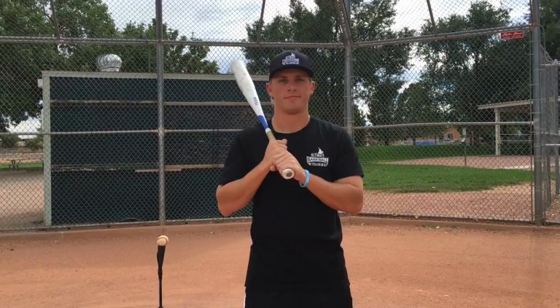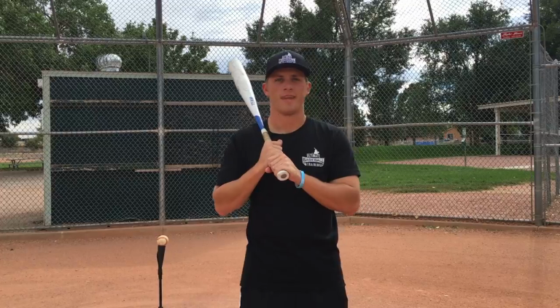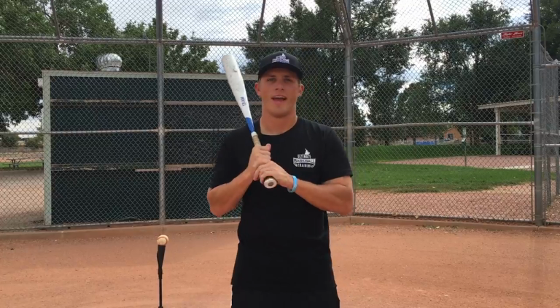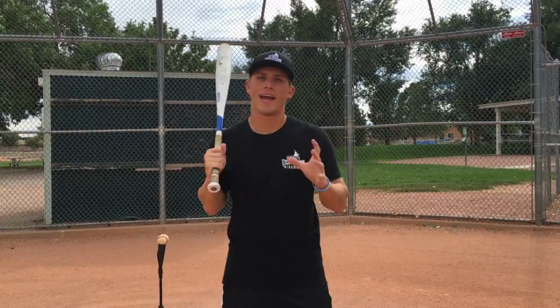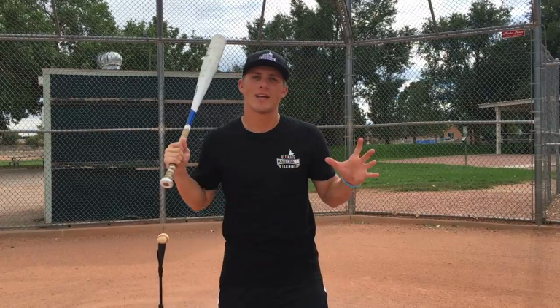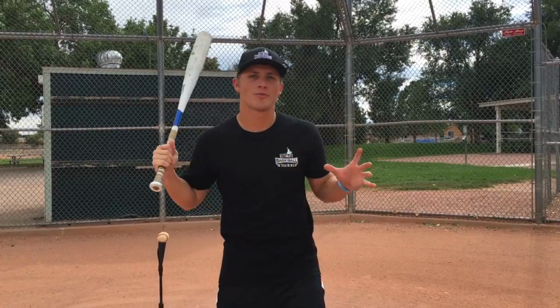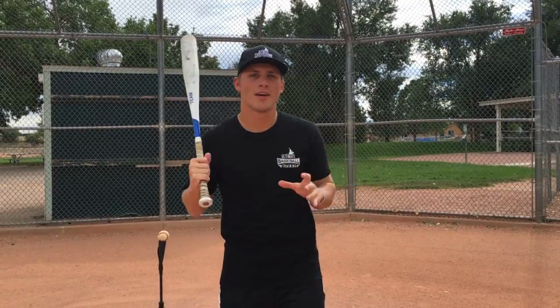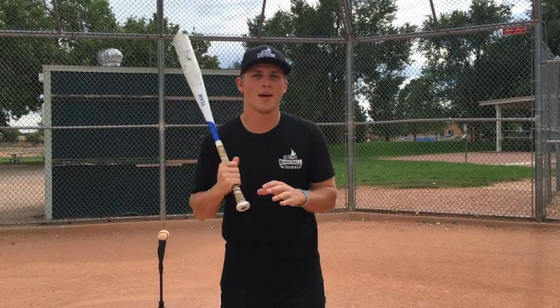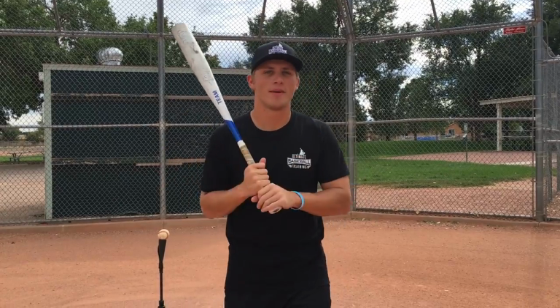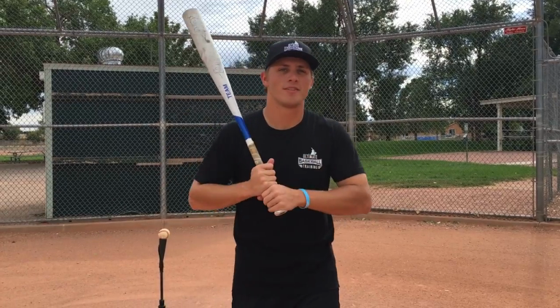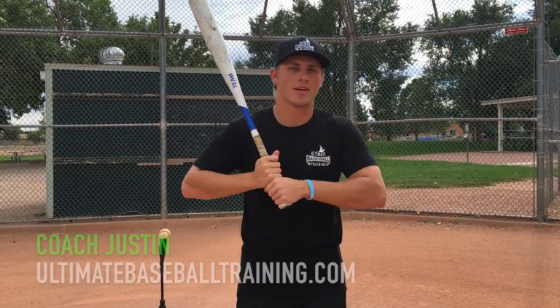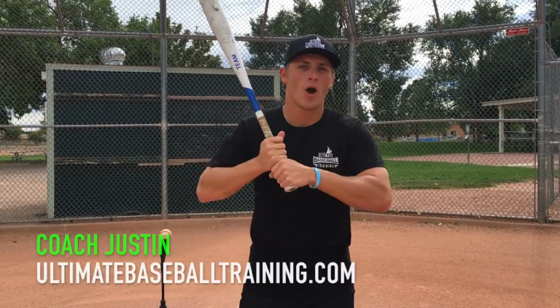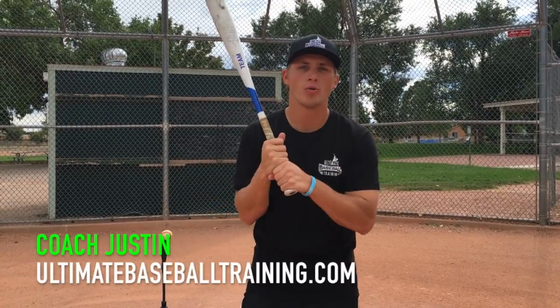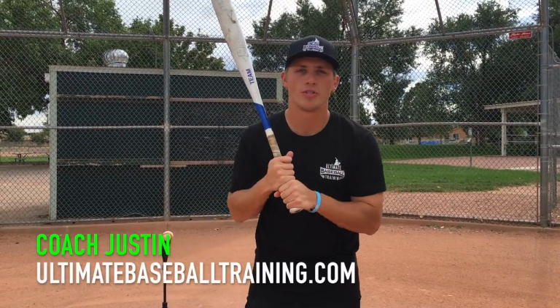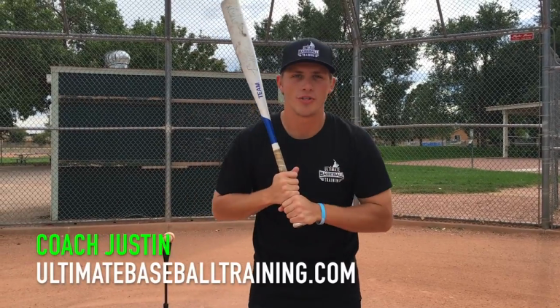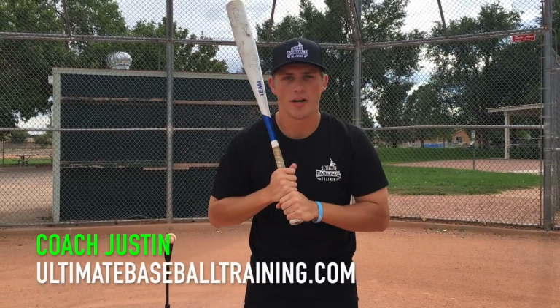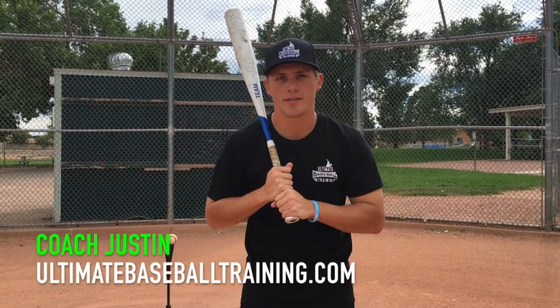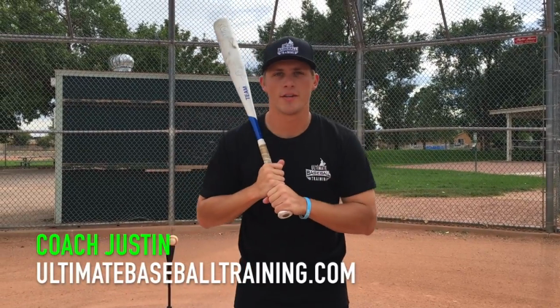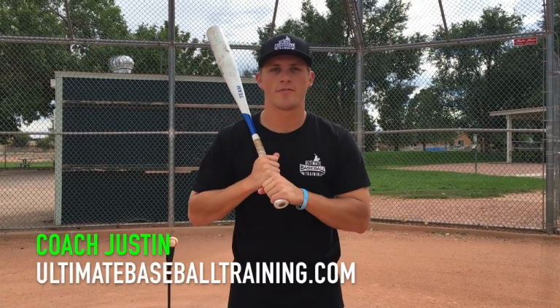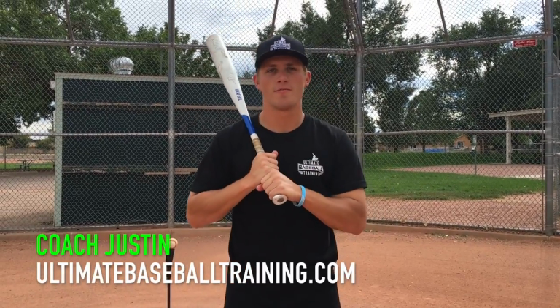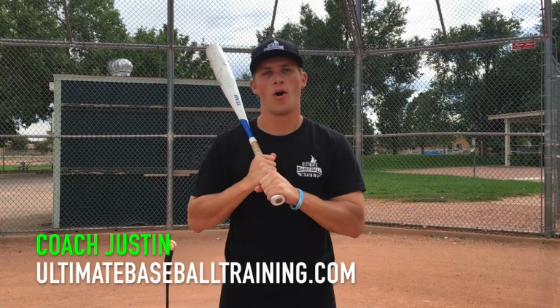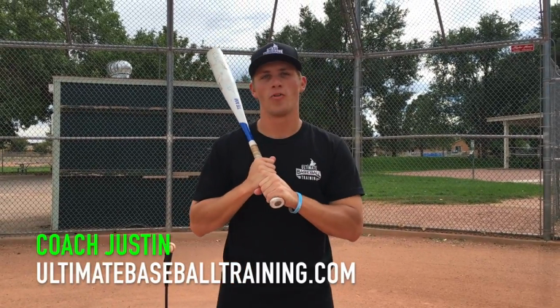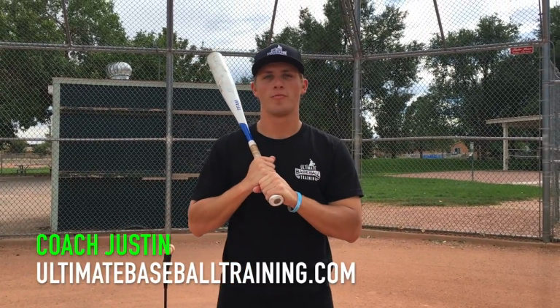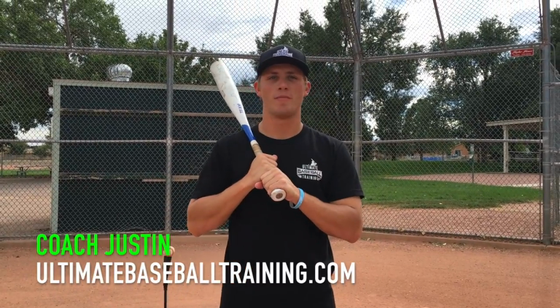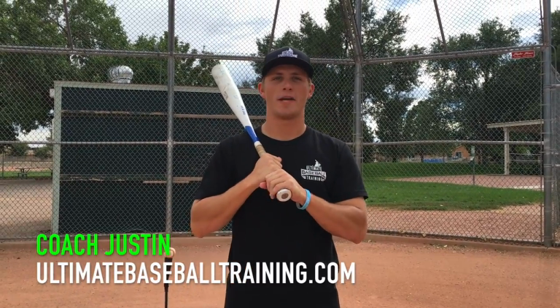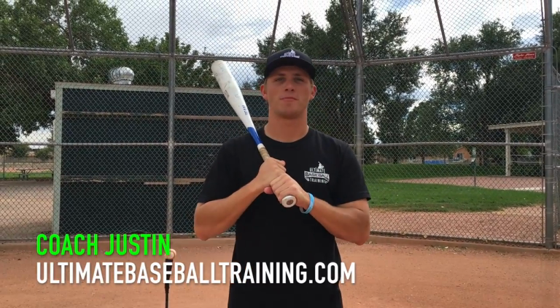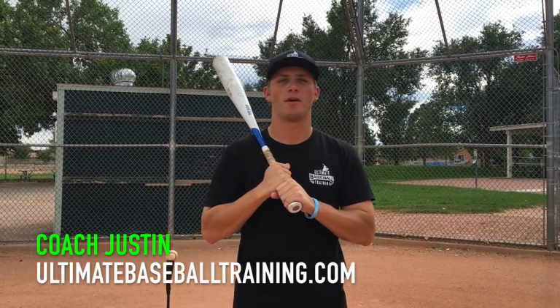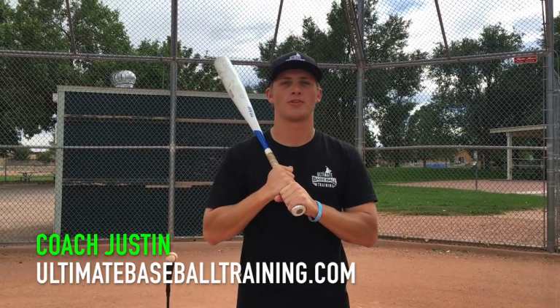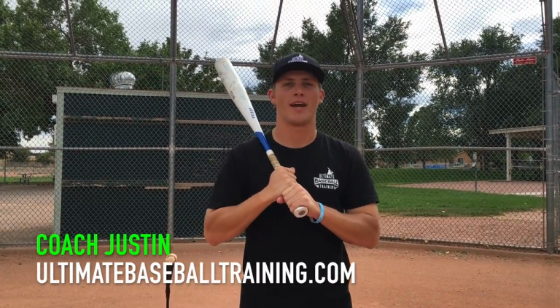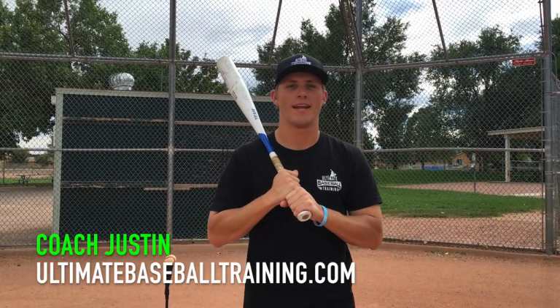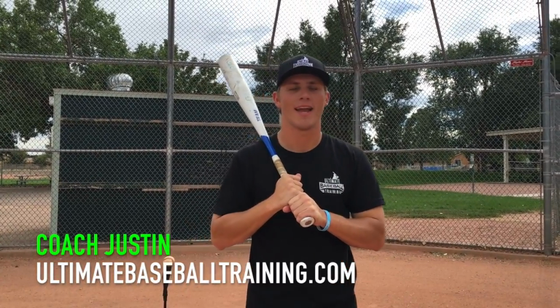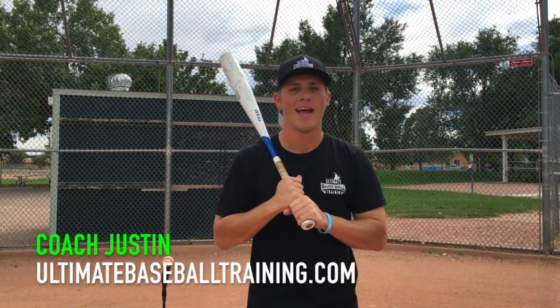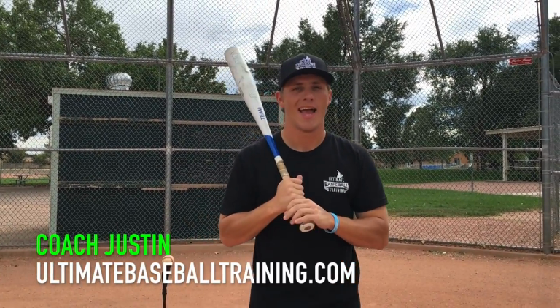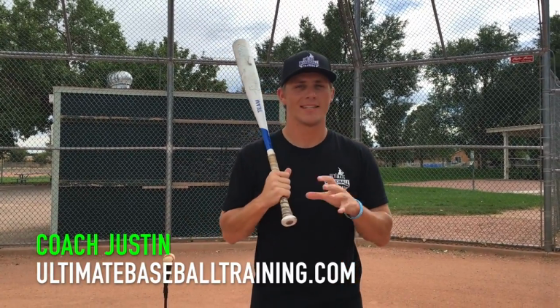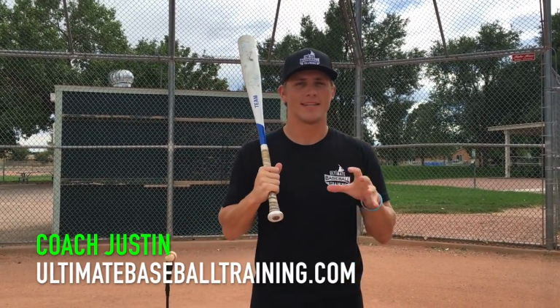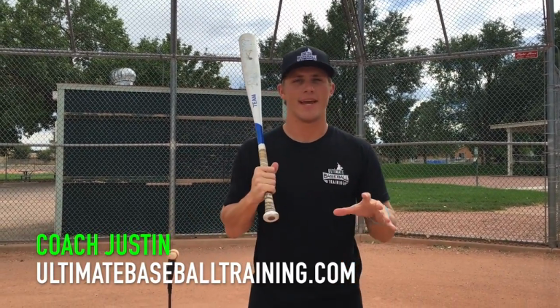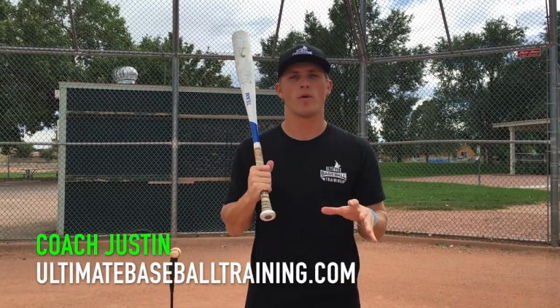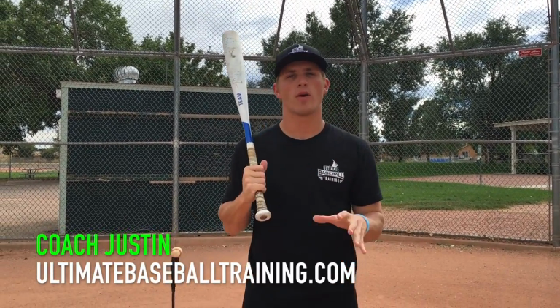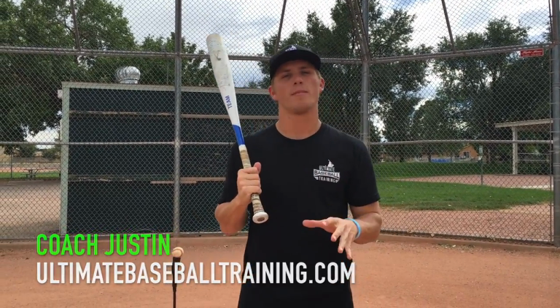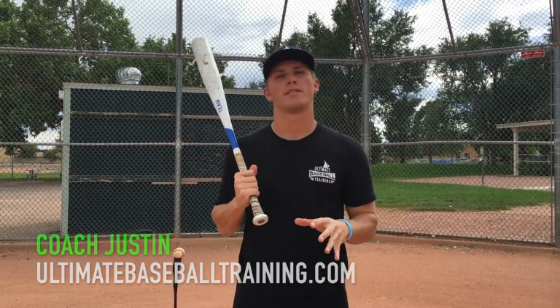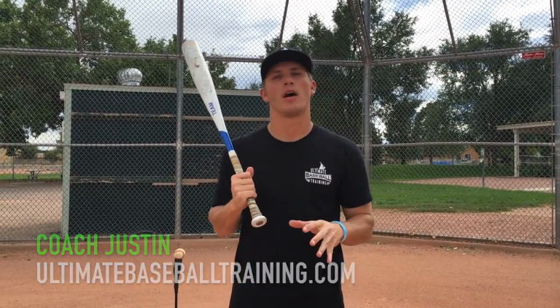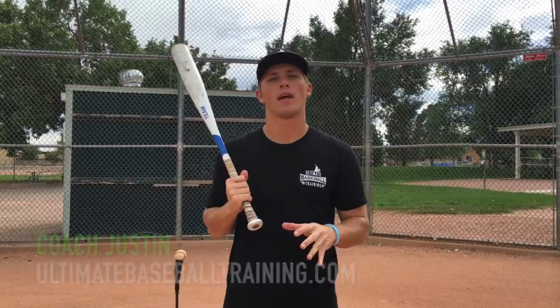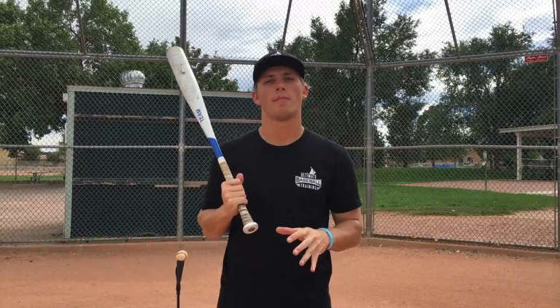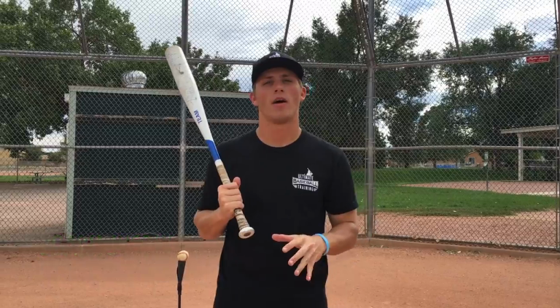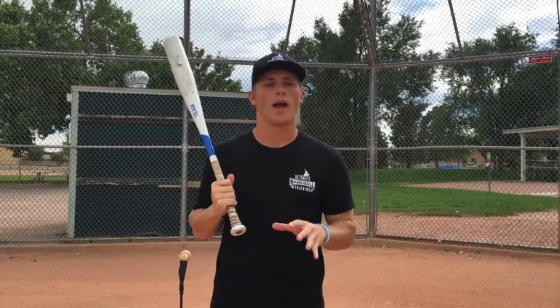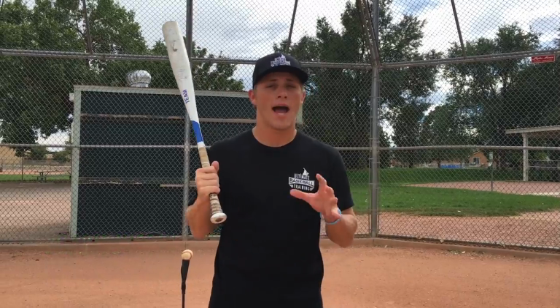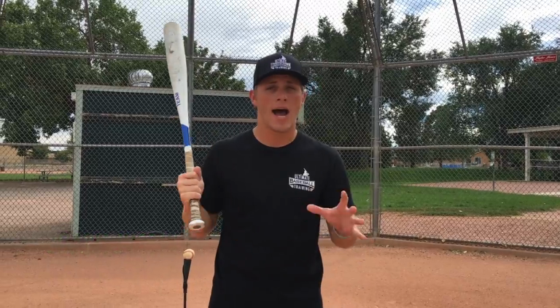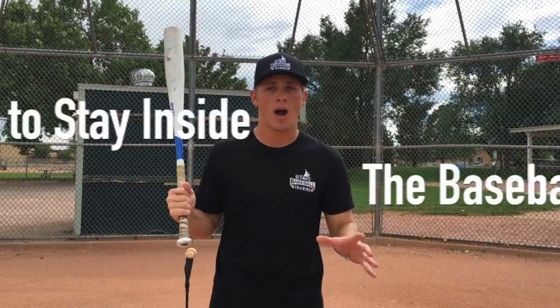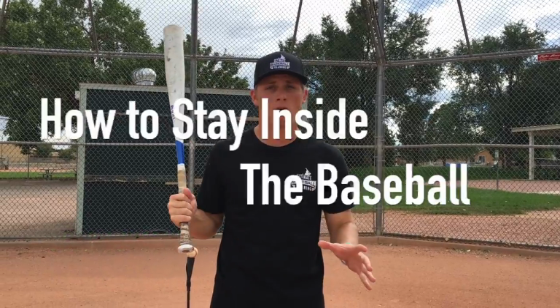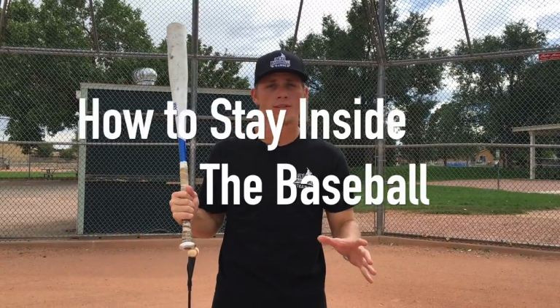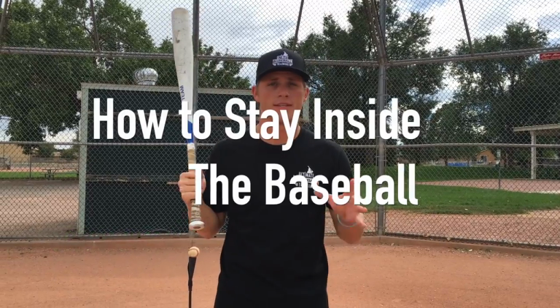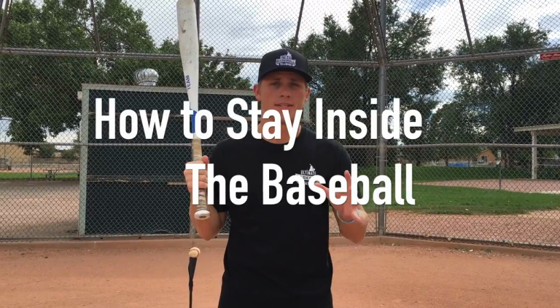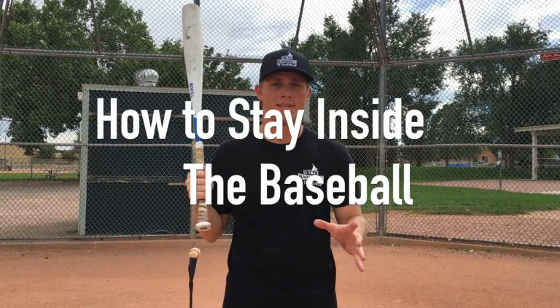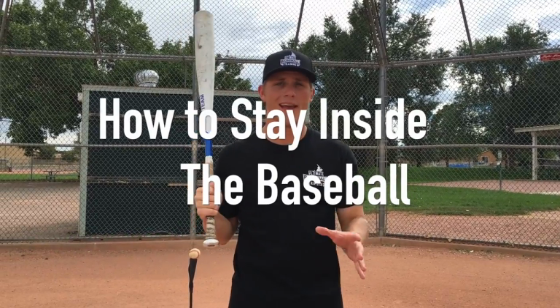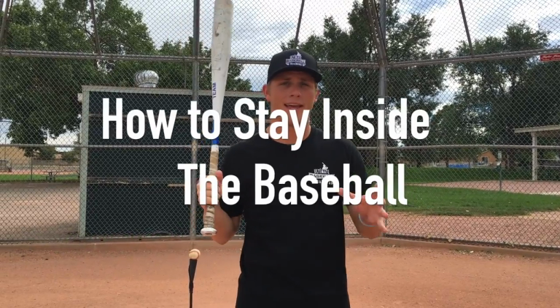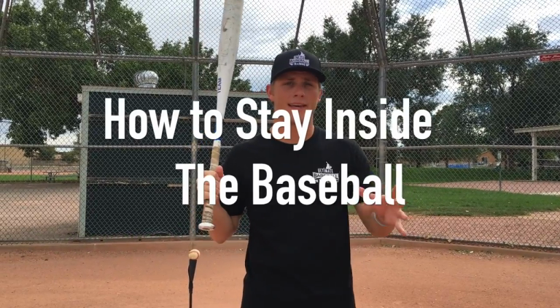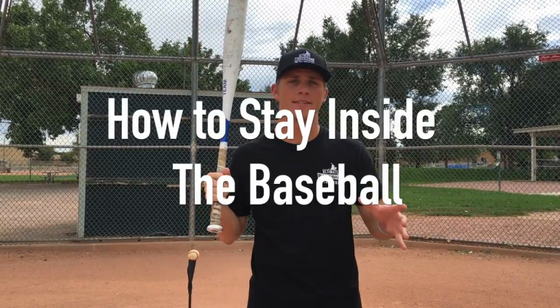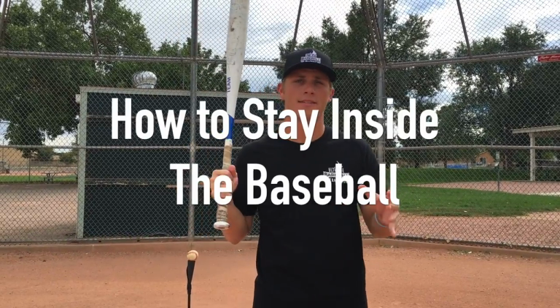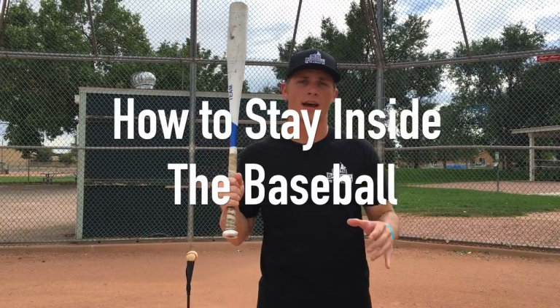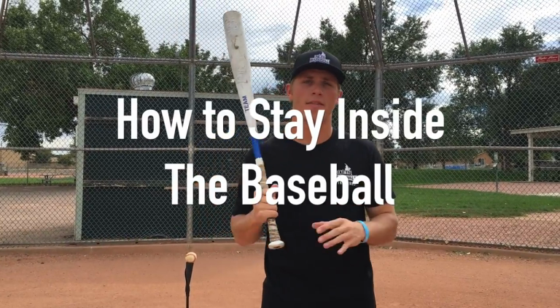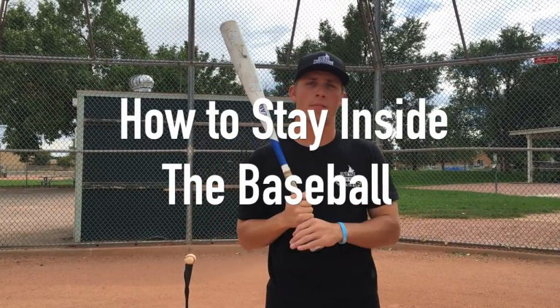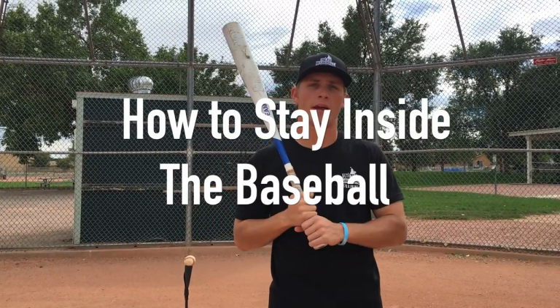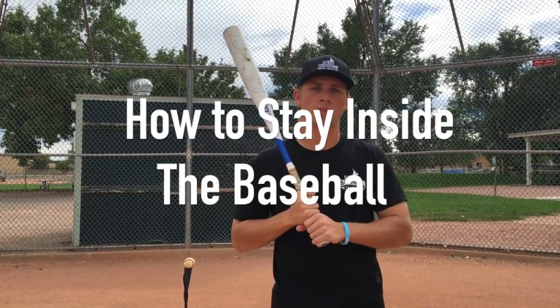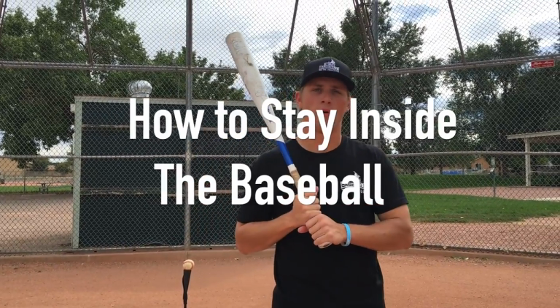Hey guys, what's up? It's Coach Justin from Ultimate Baseball Training, and today we're going to be talking about how to stay inside the baseball.